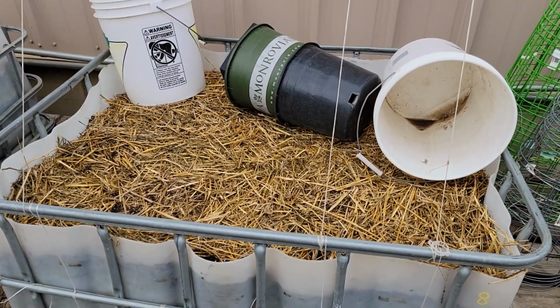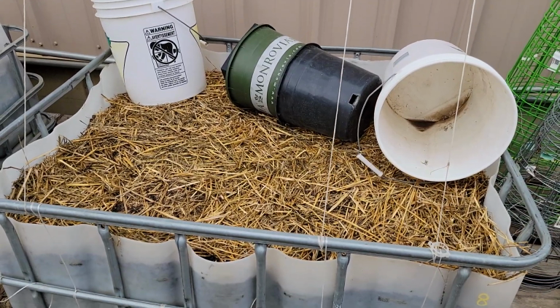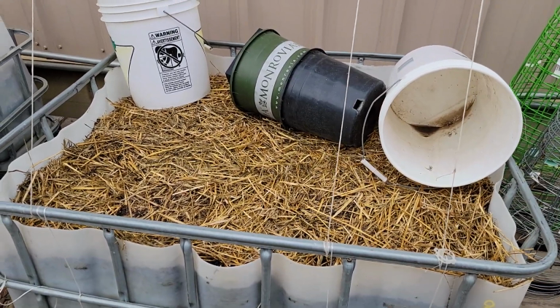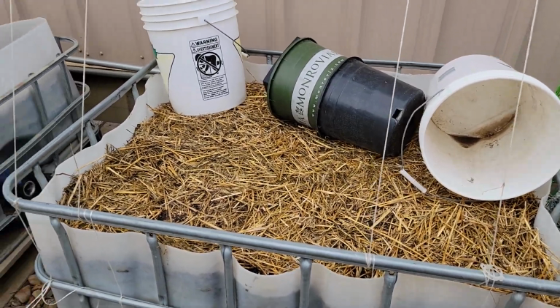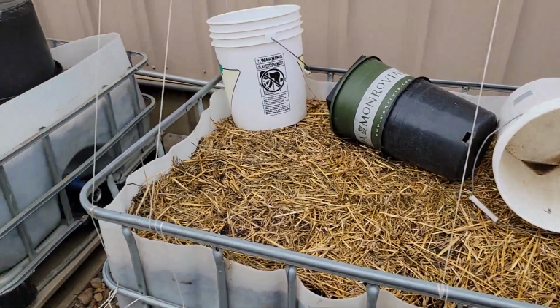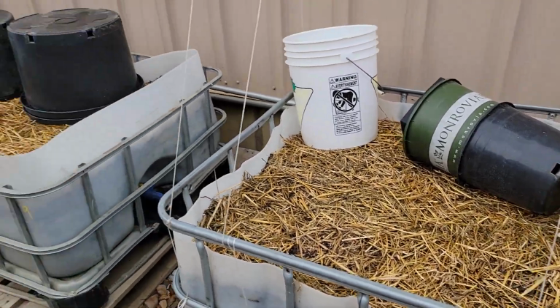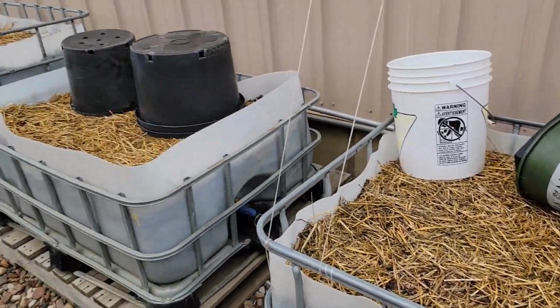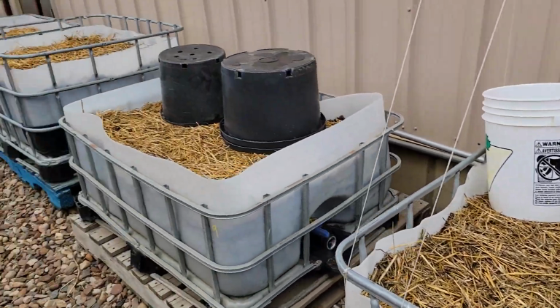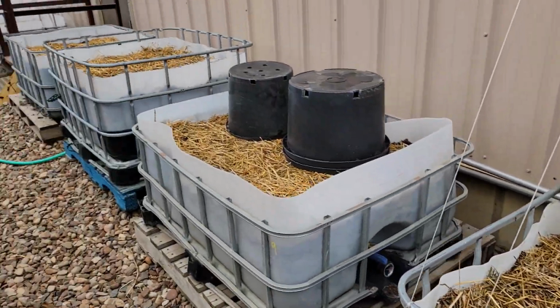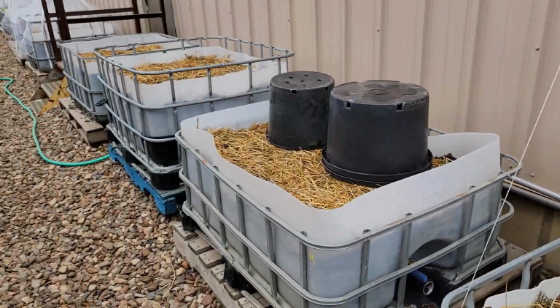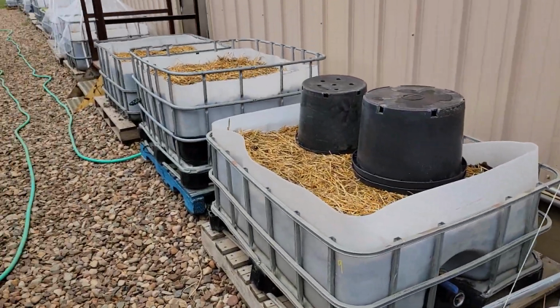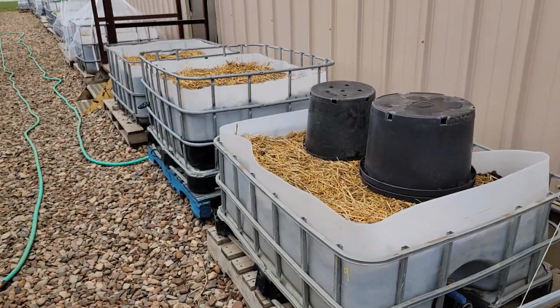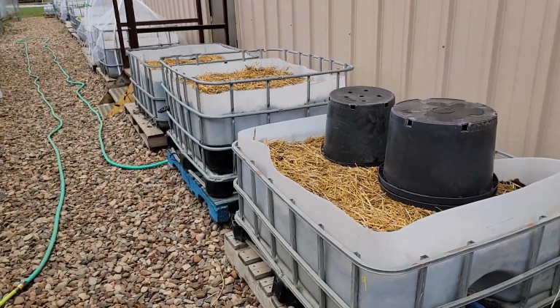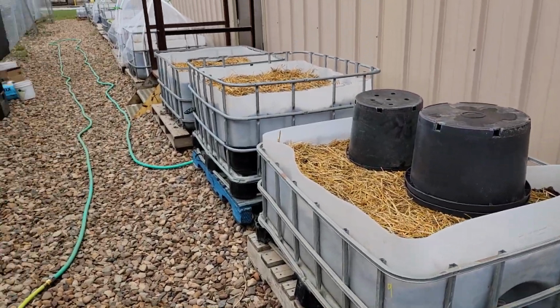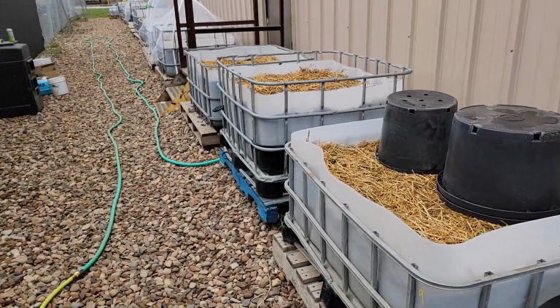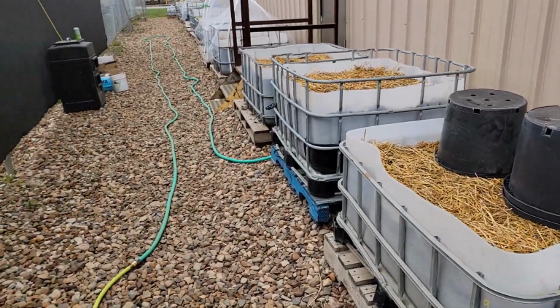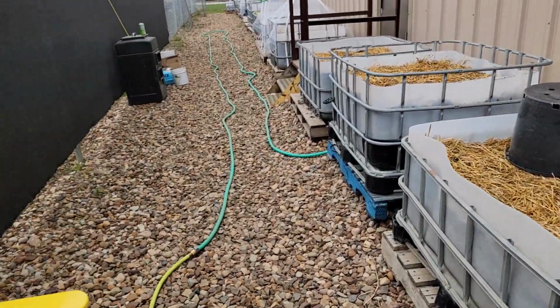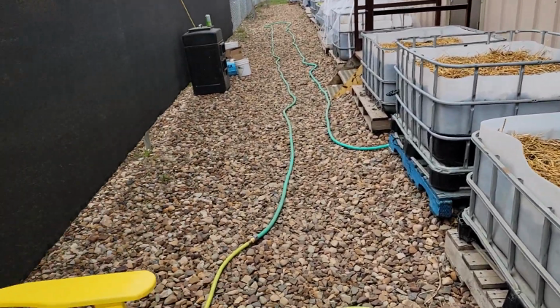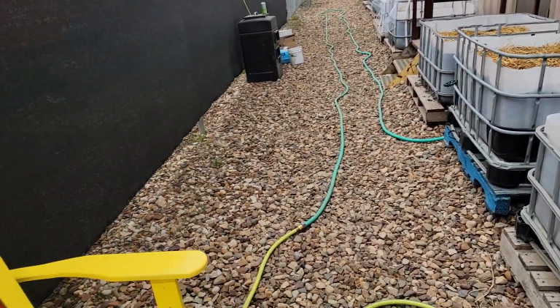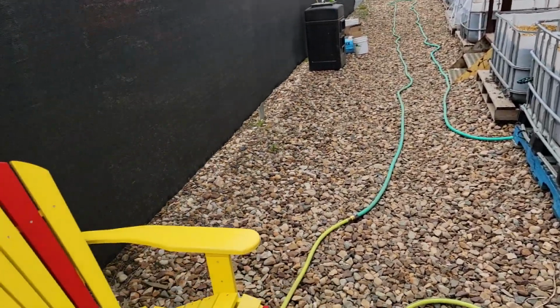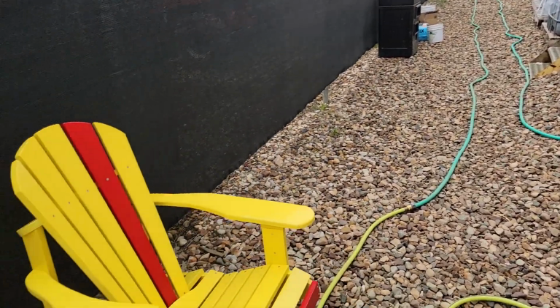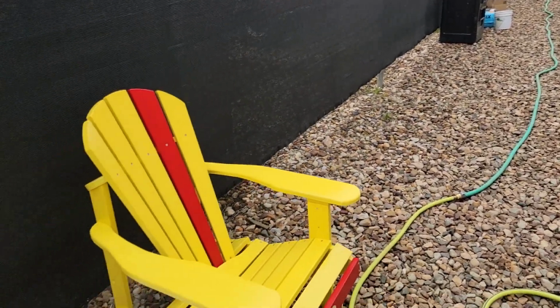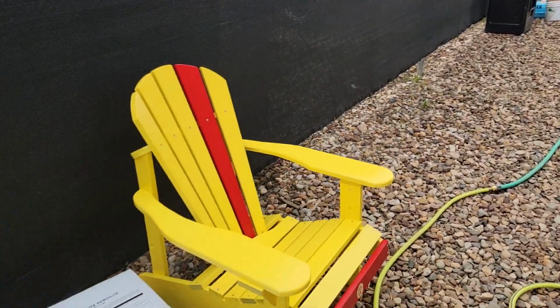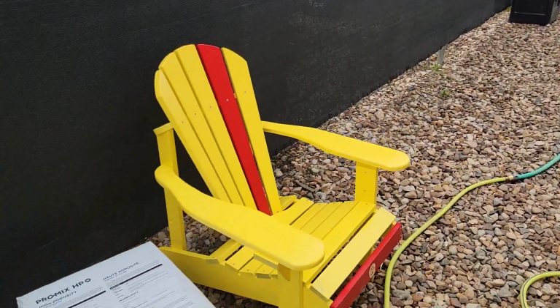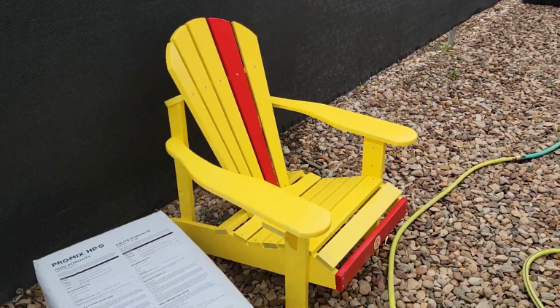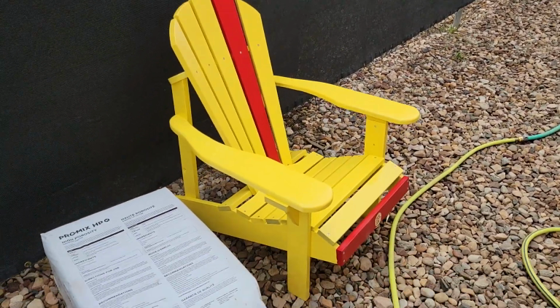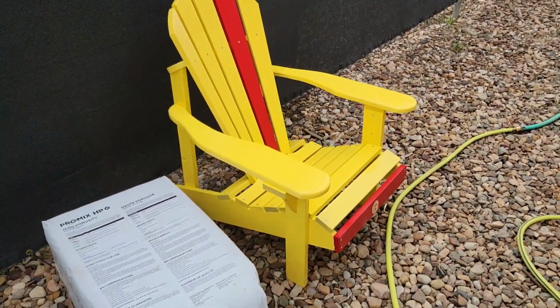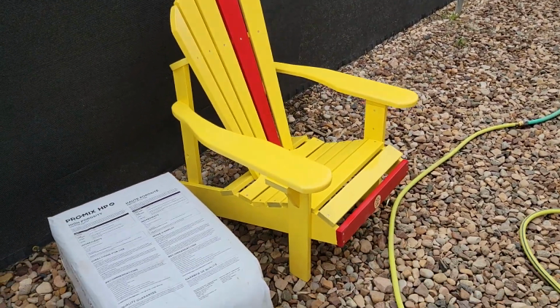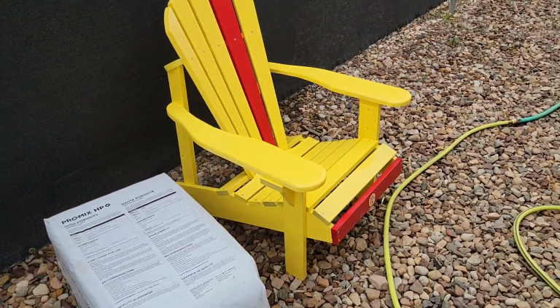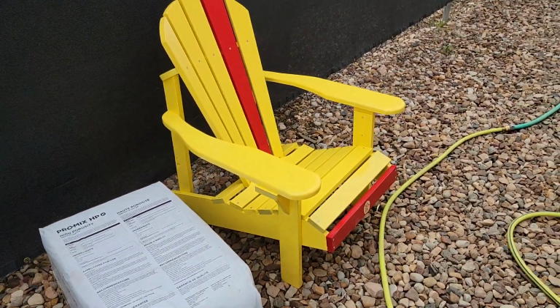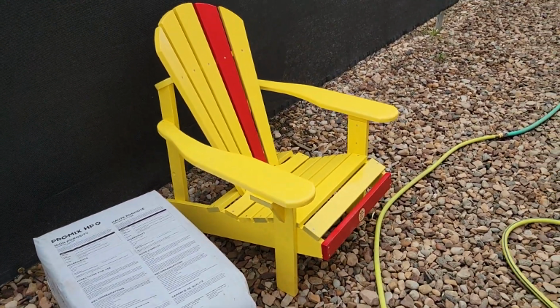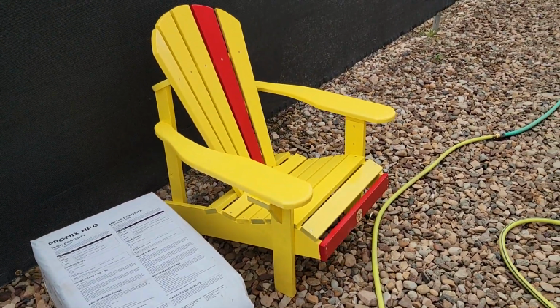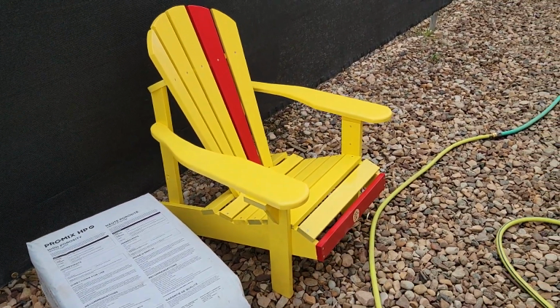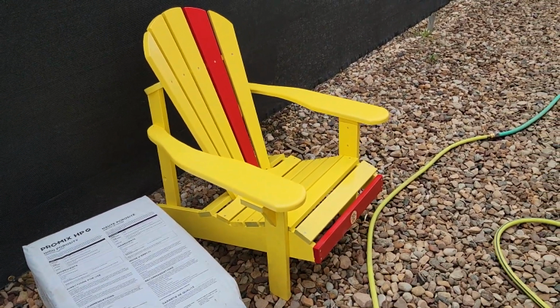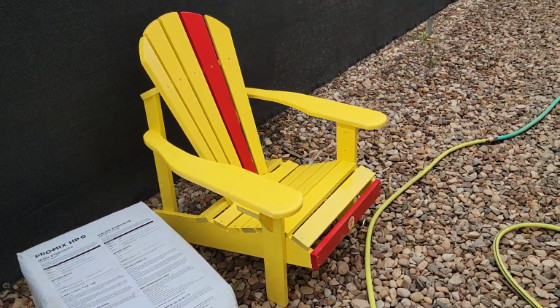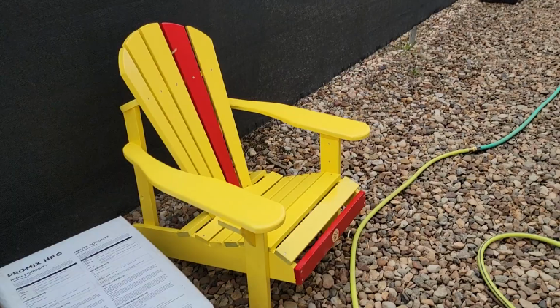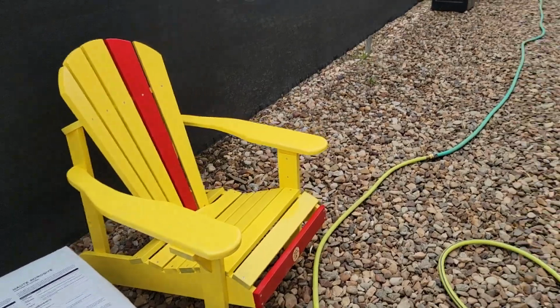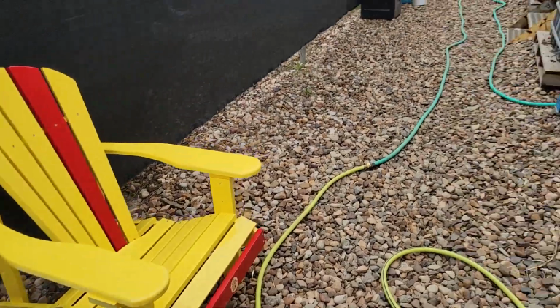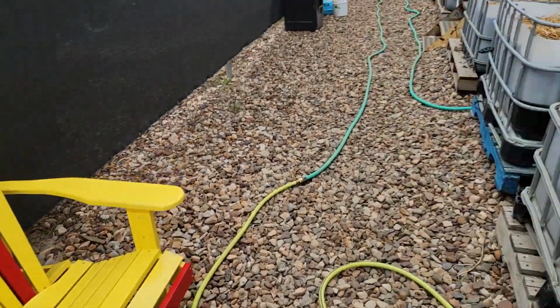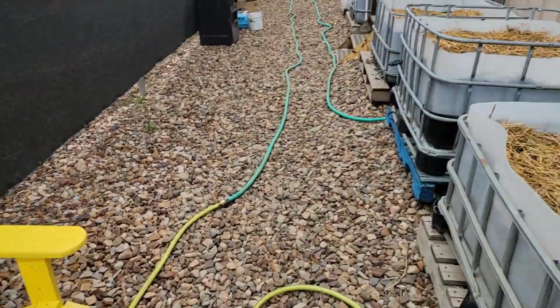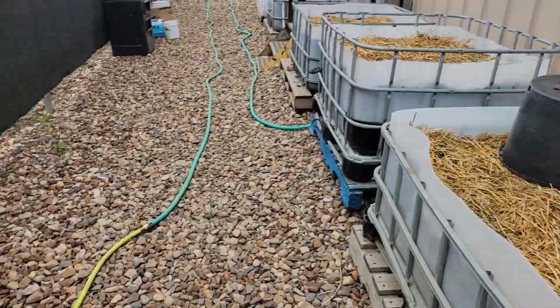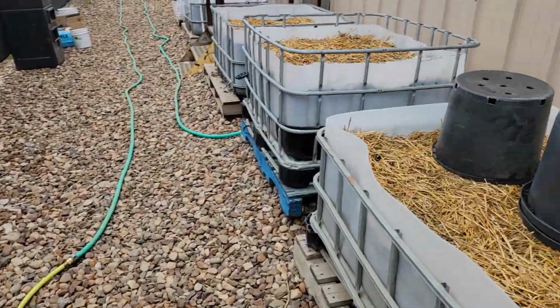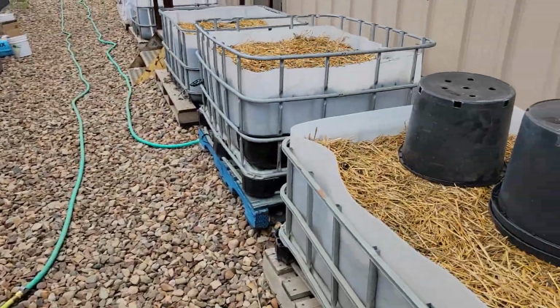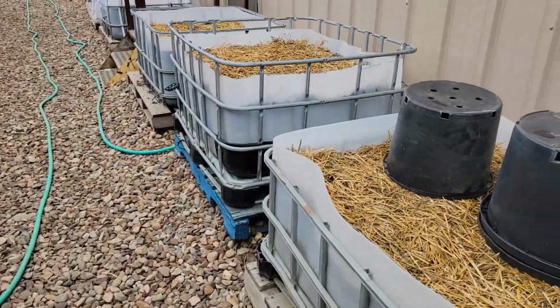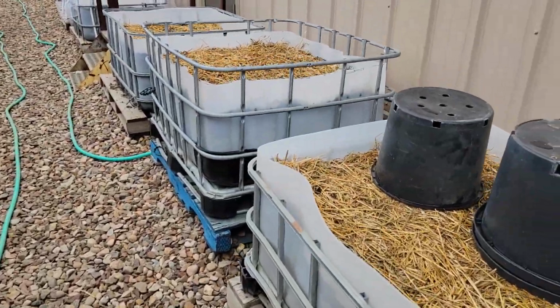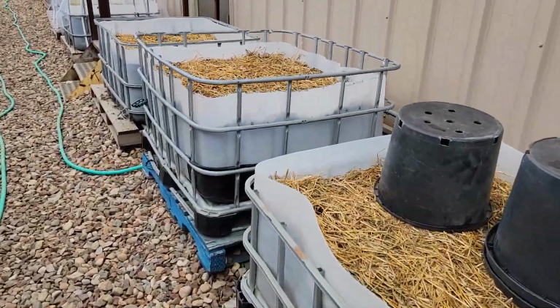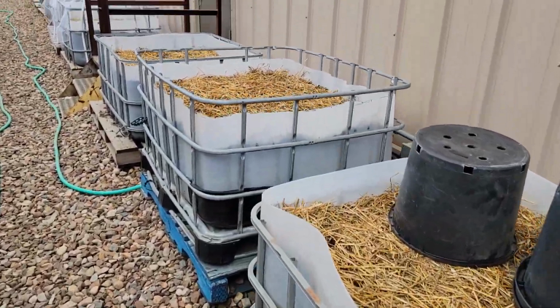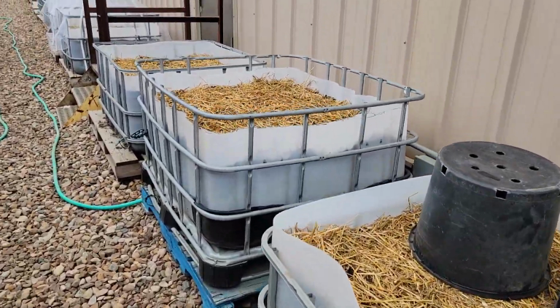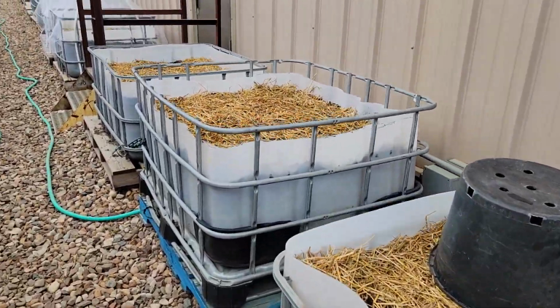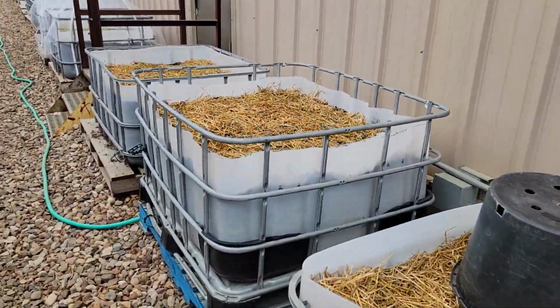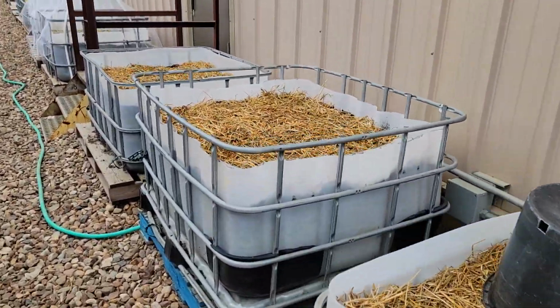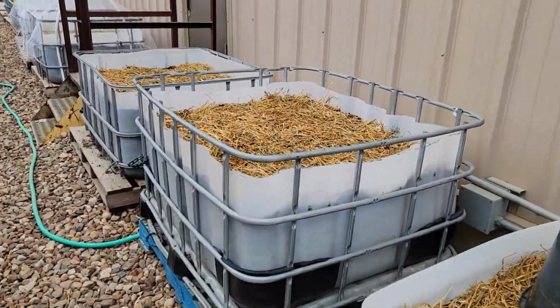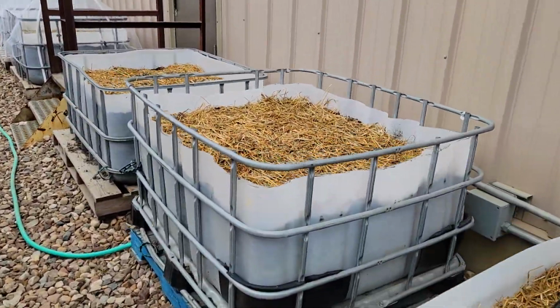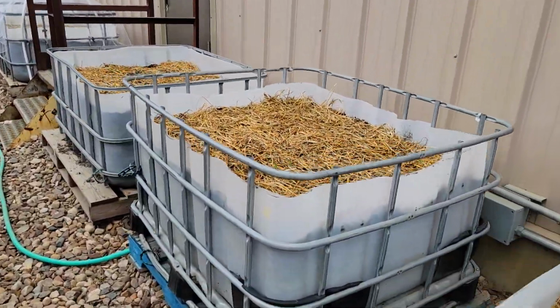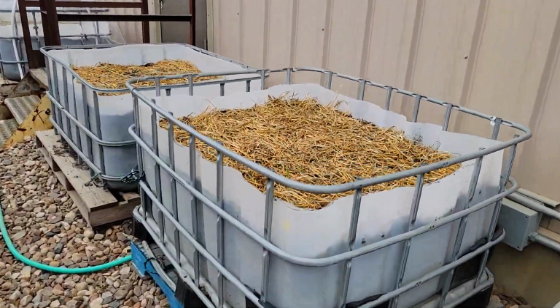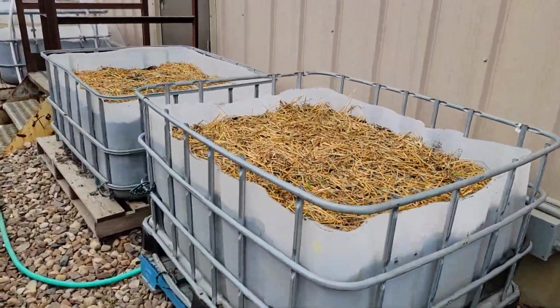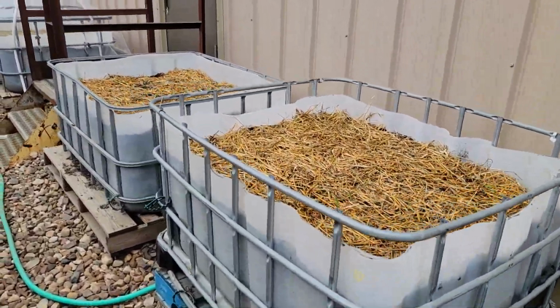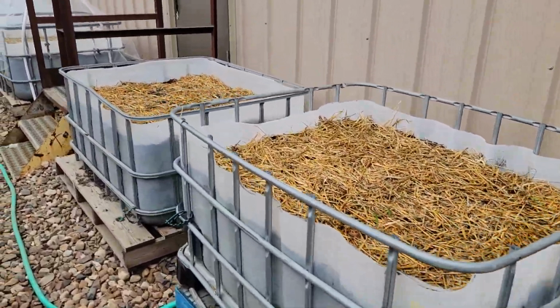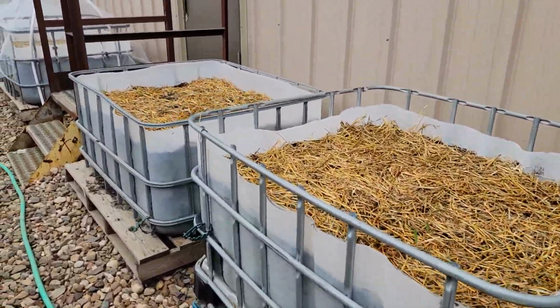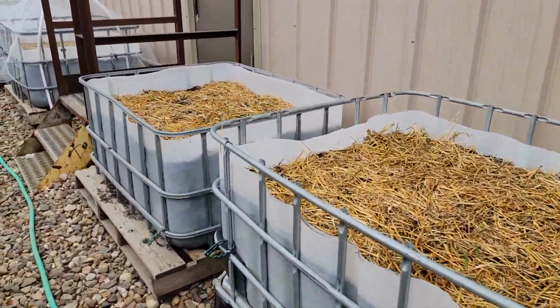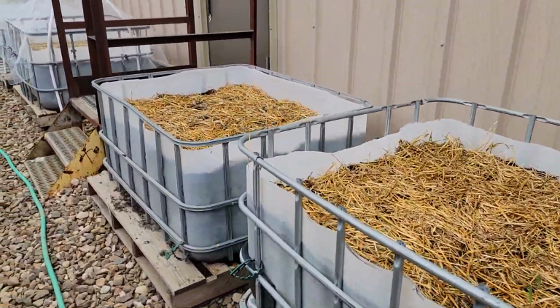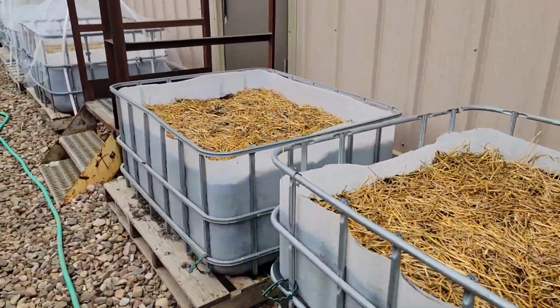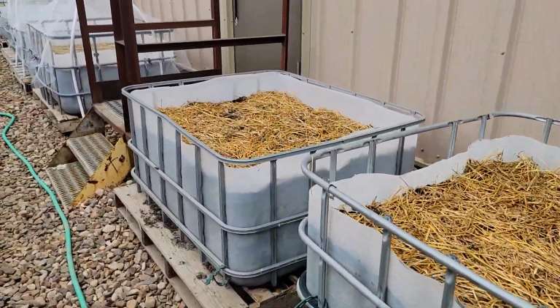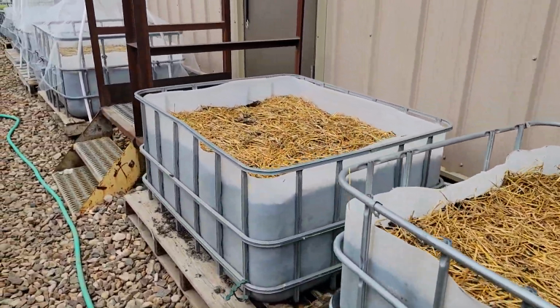These containers are going to be the corn. Corn, corn again.